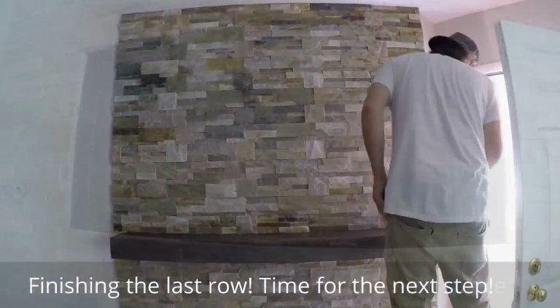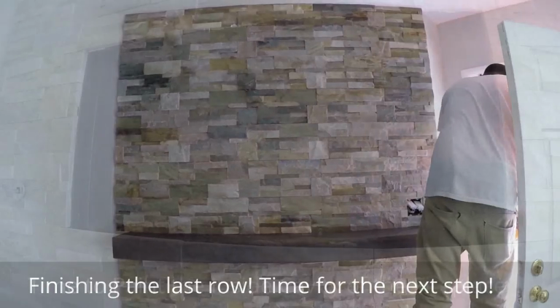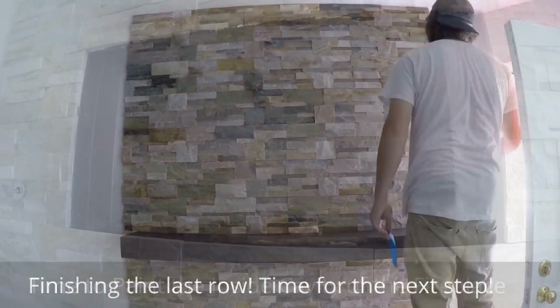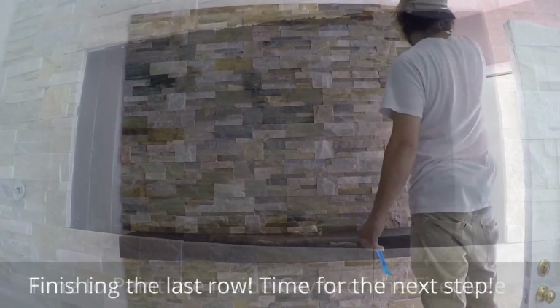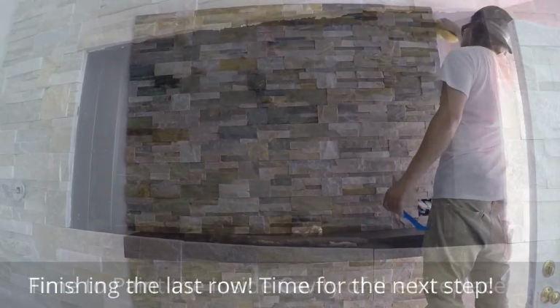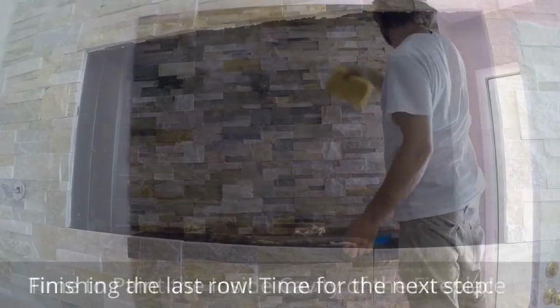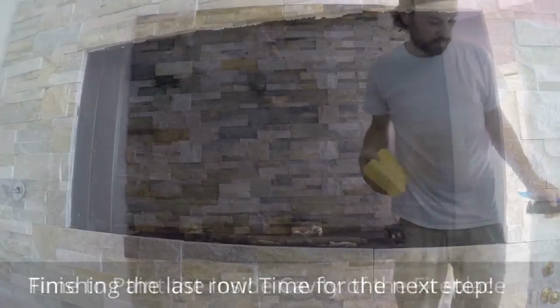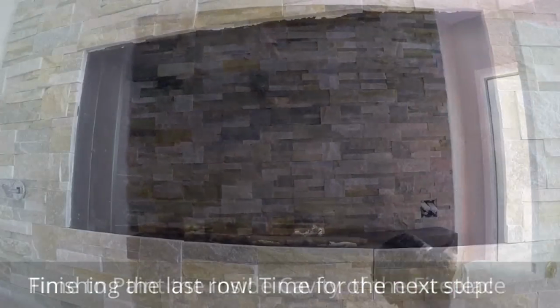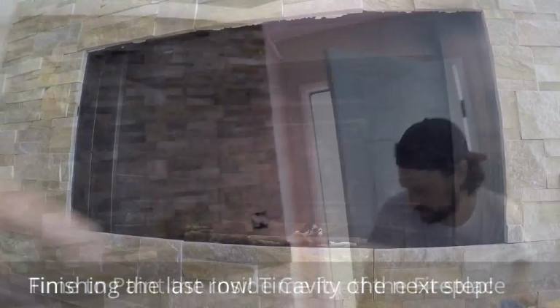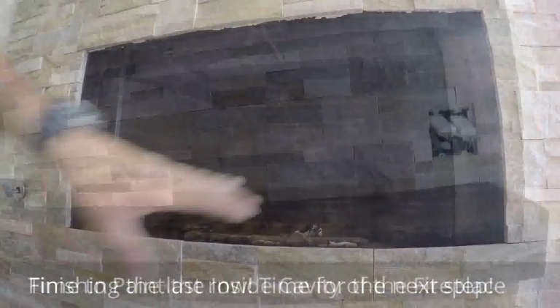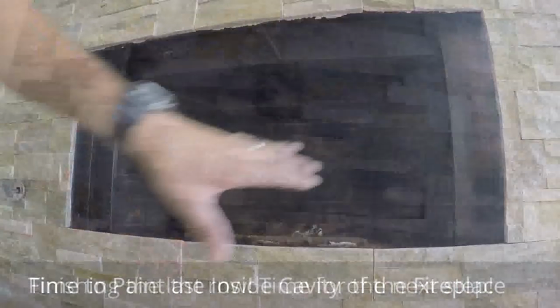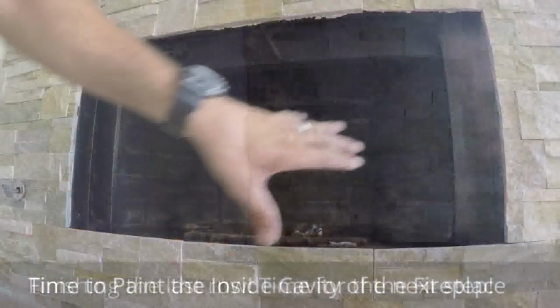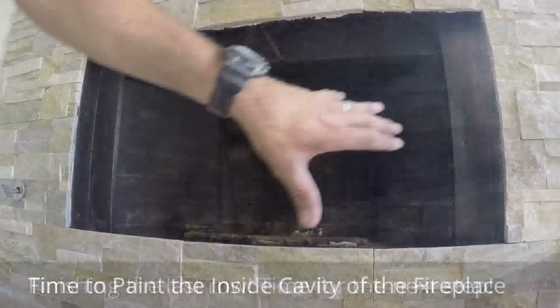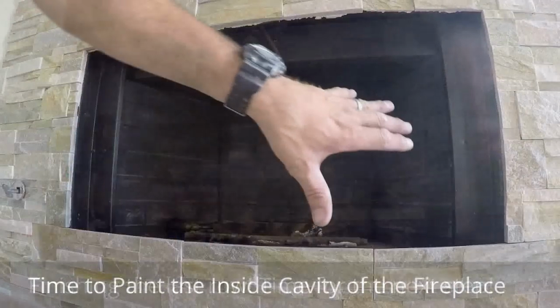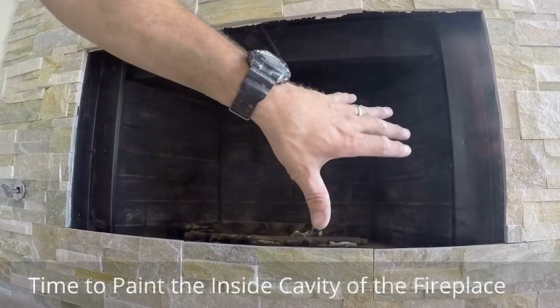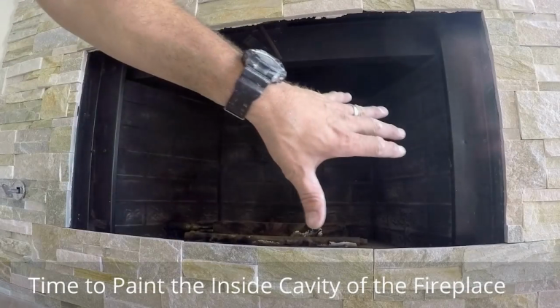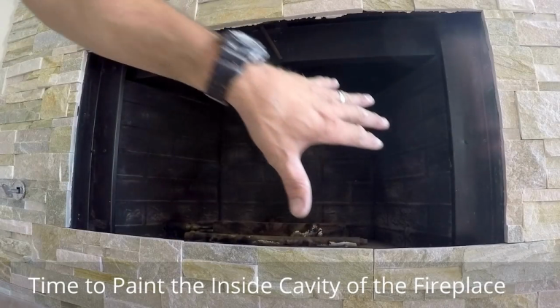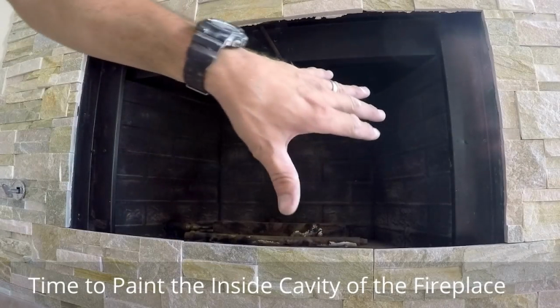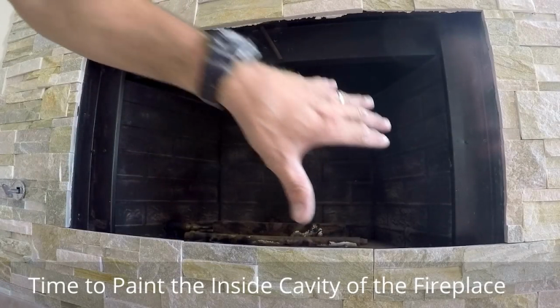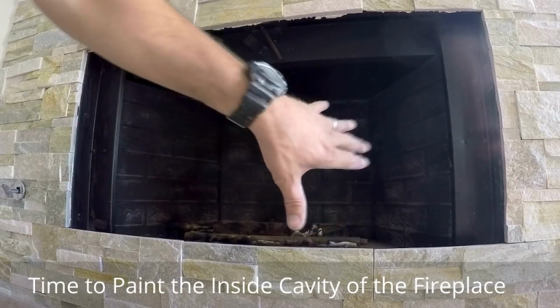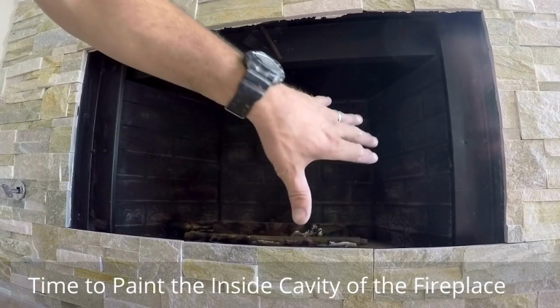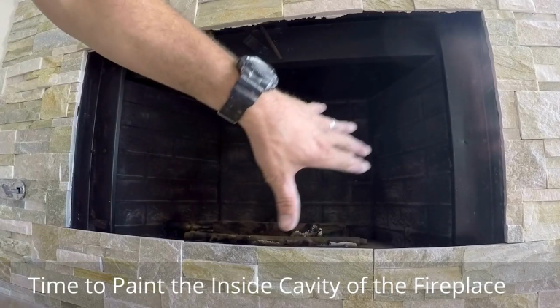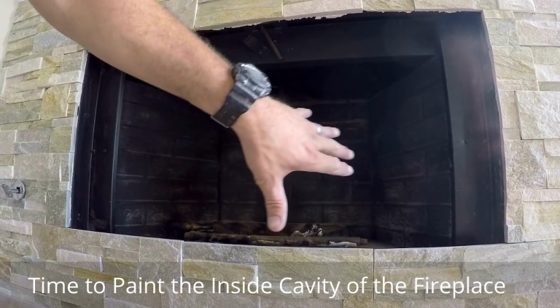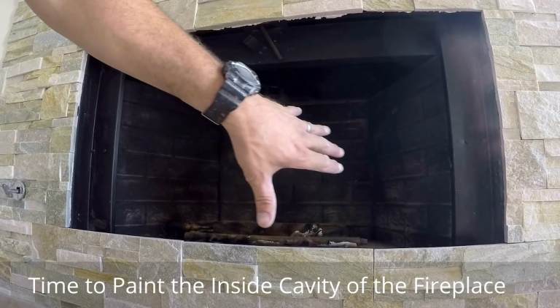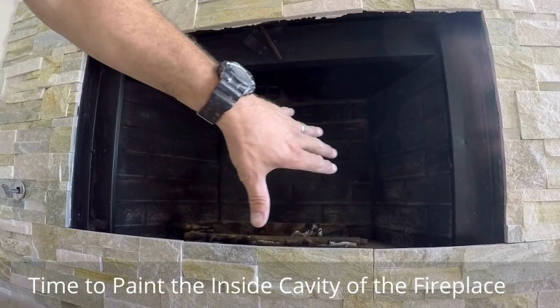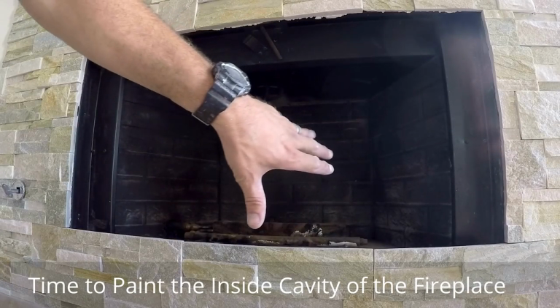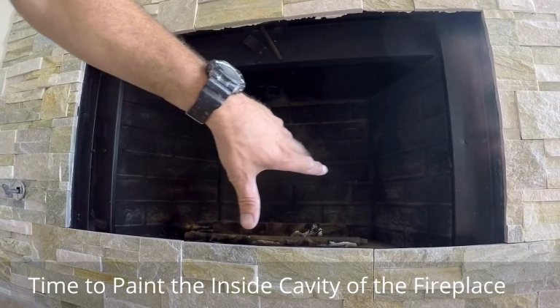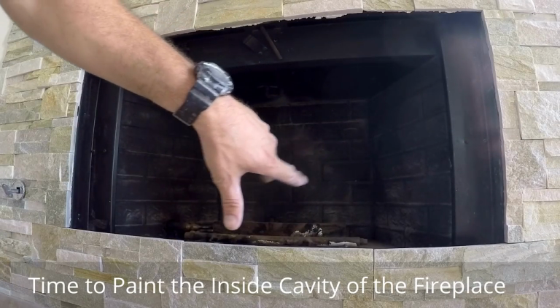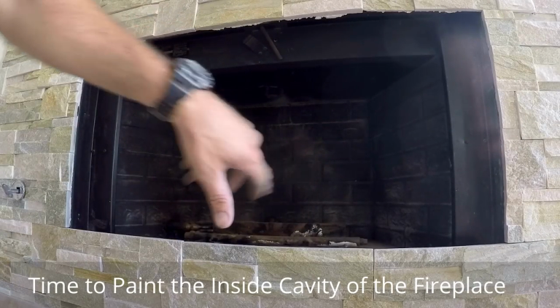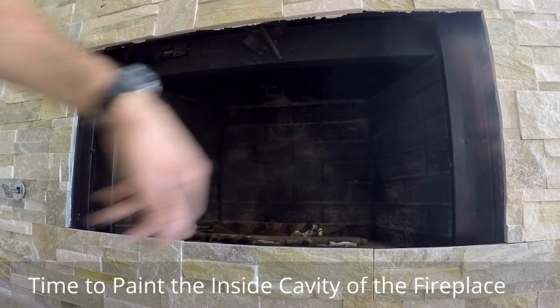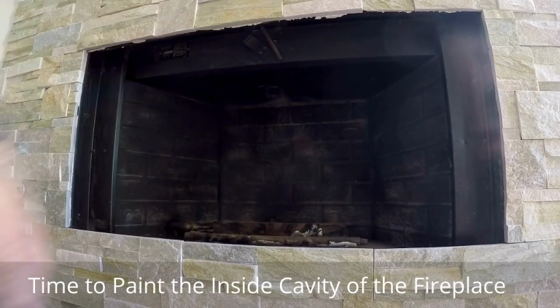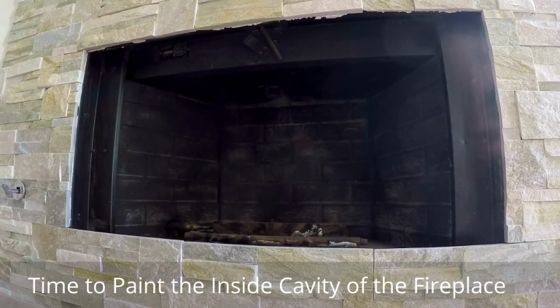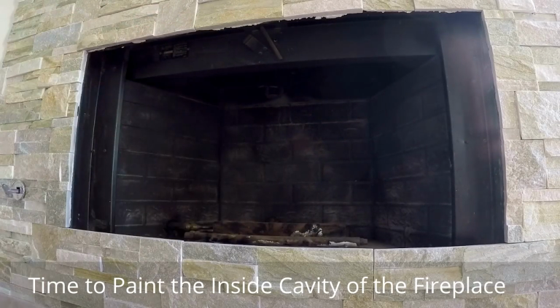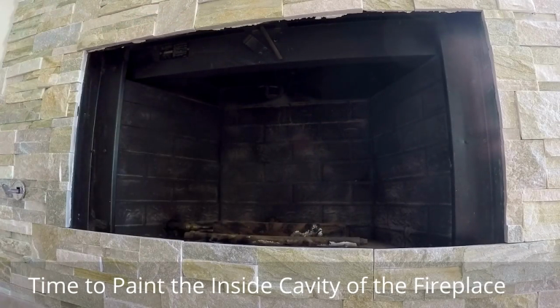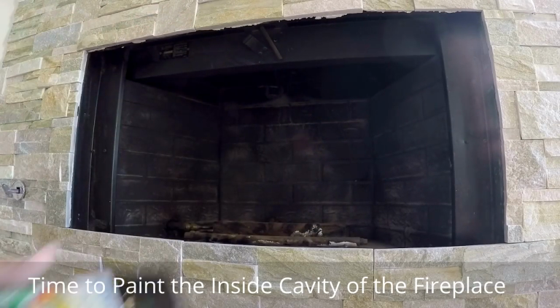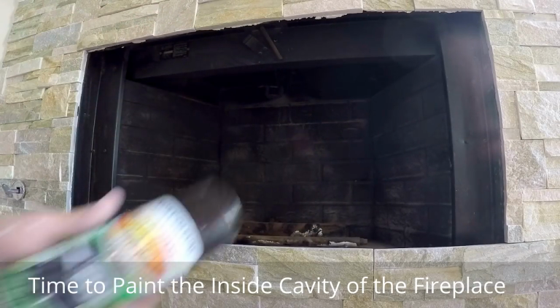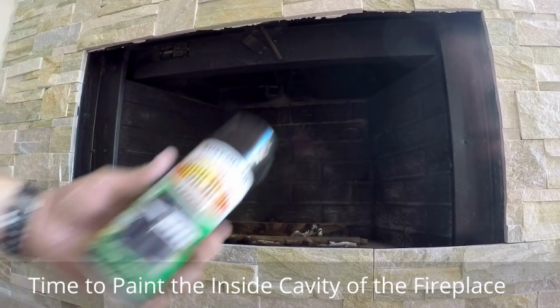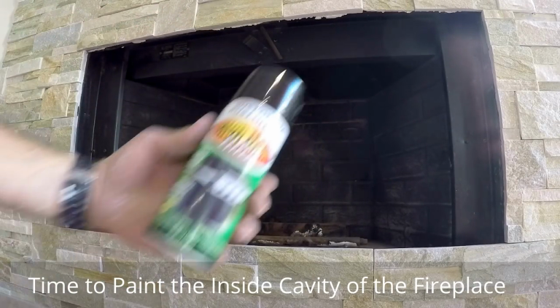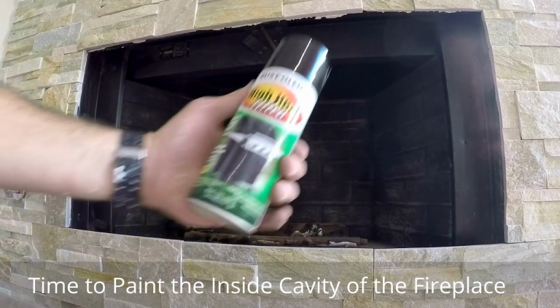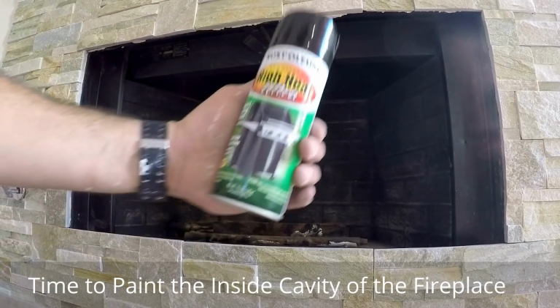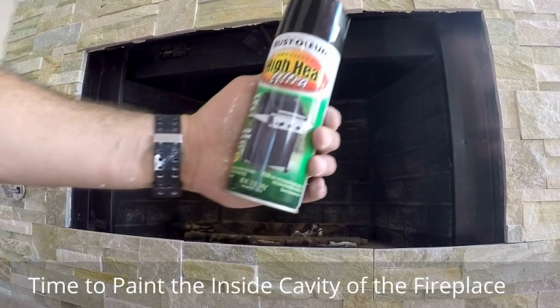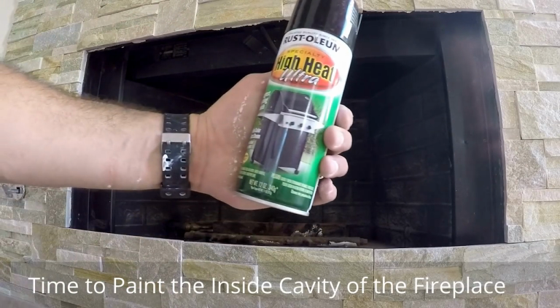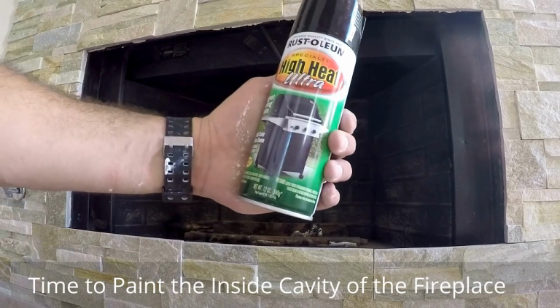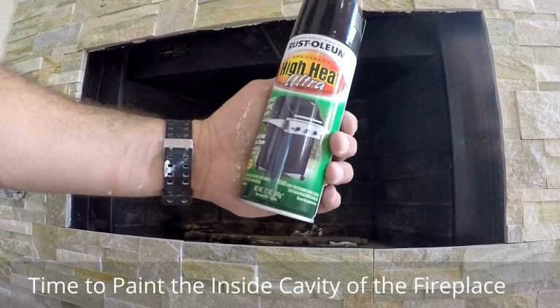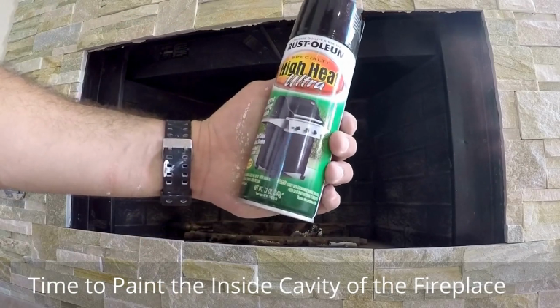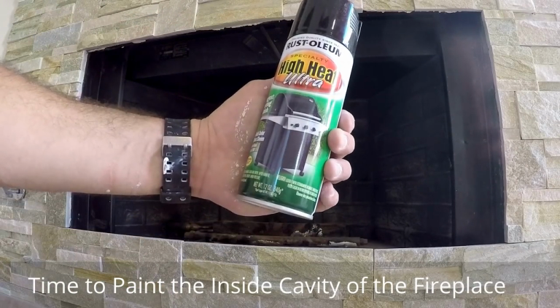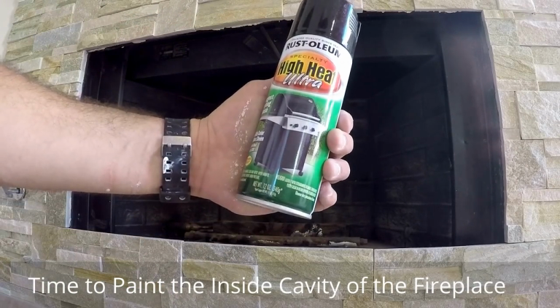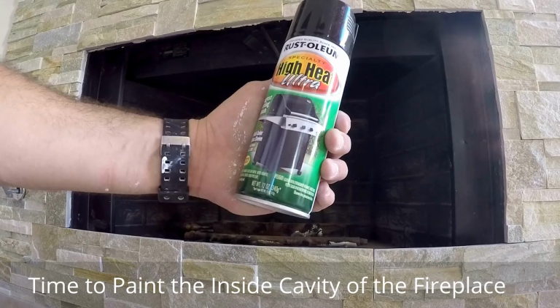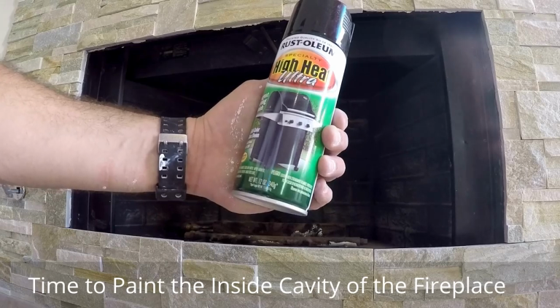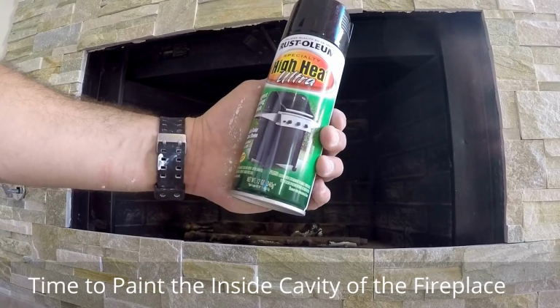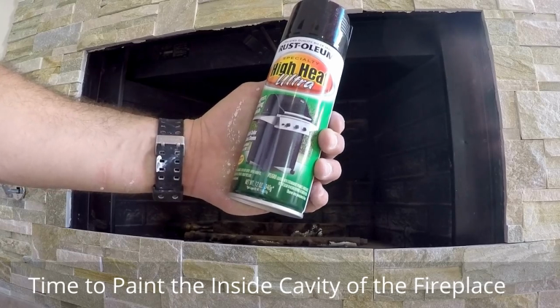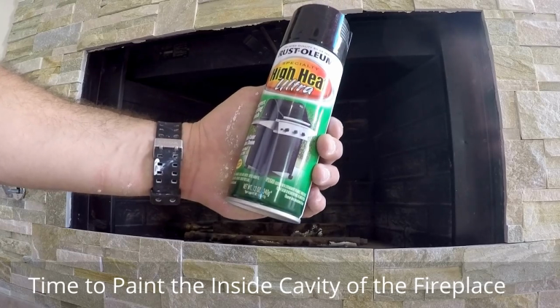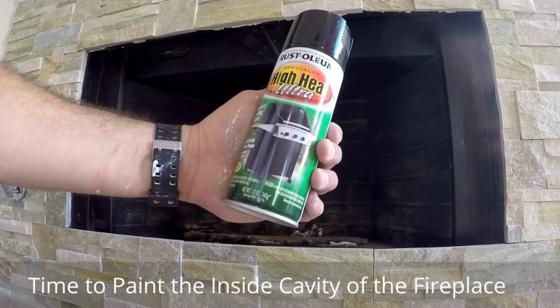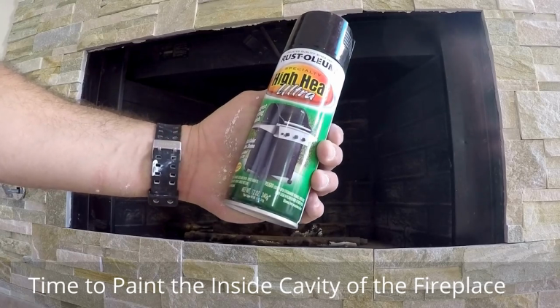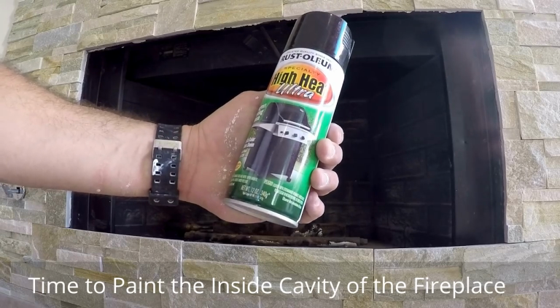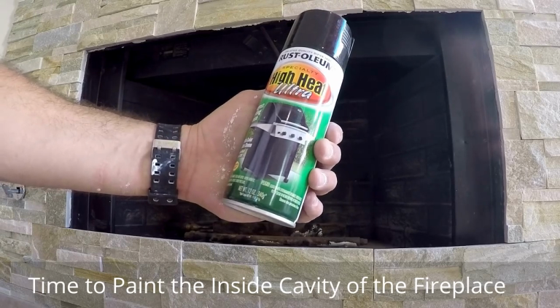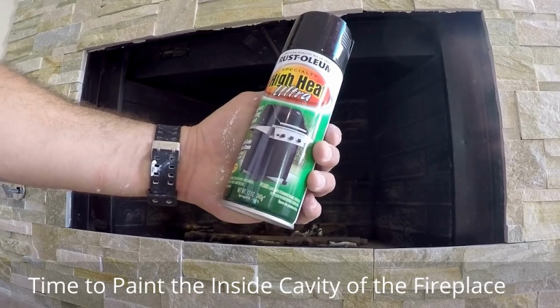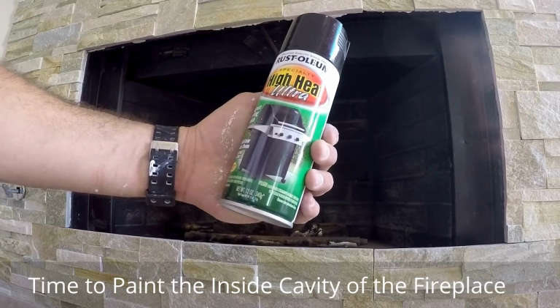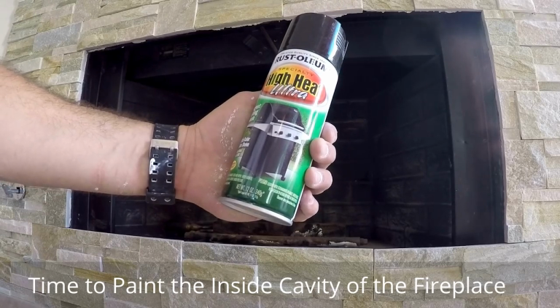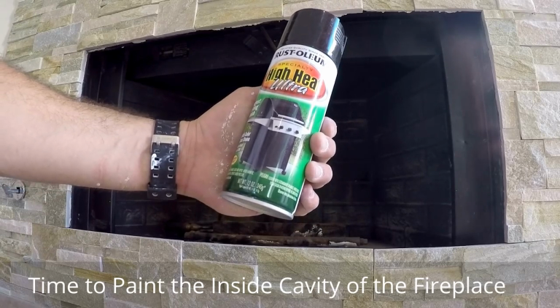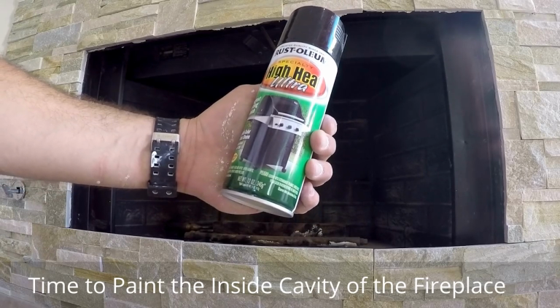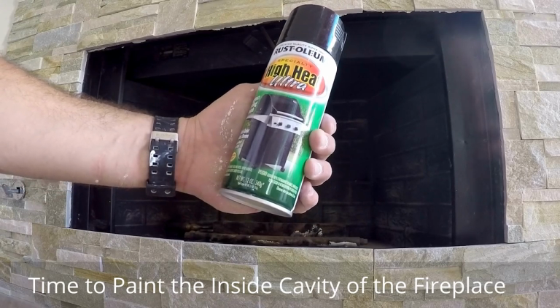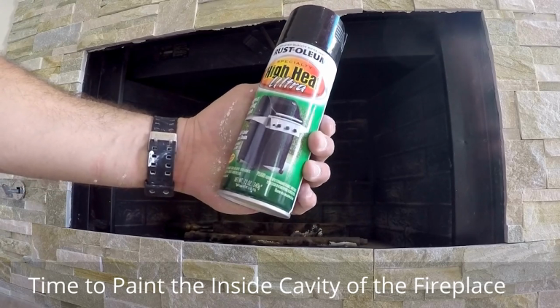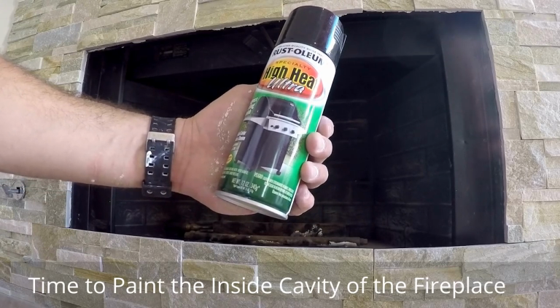Now what we have to do is spray paint the cavity of this fireplace and we are using high heat black spray paint.